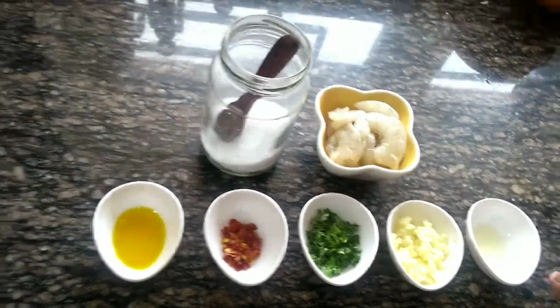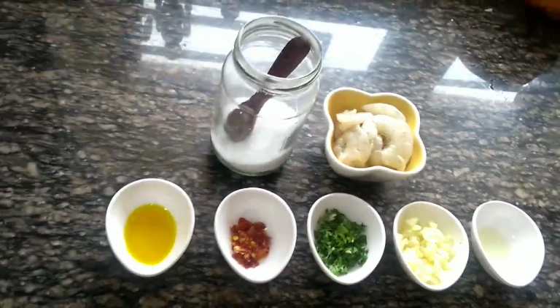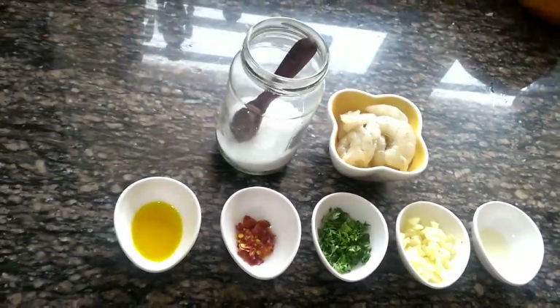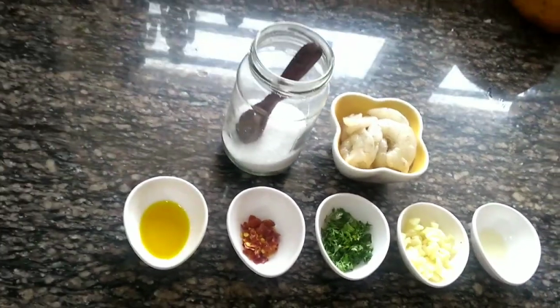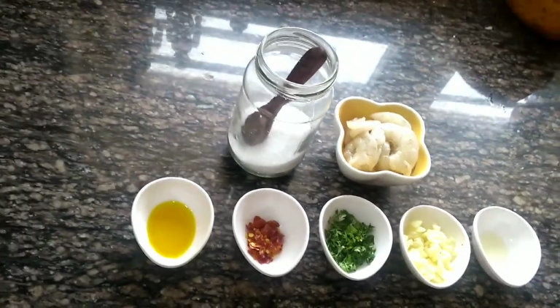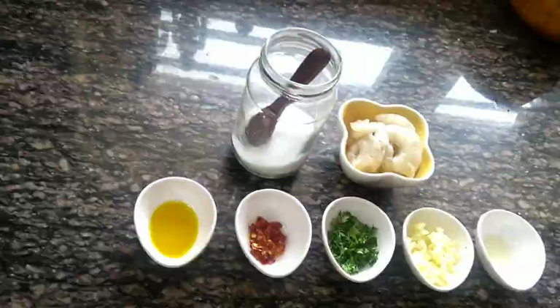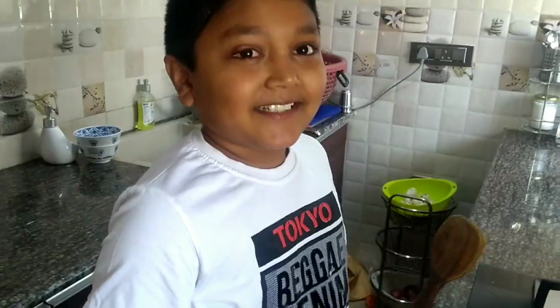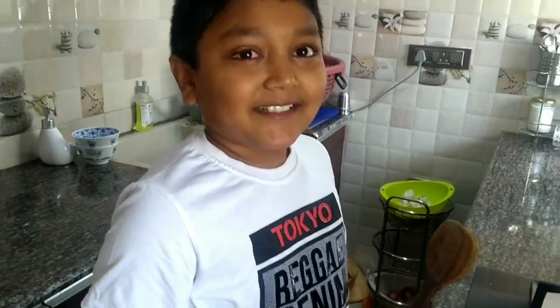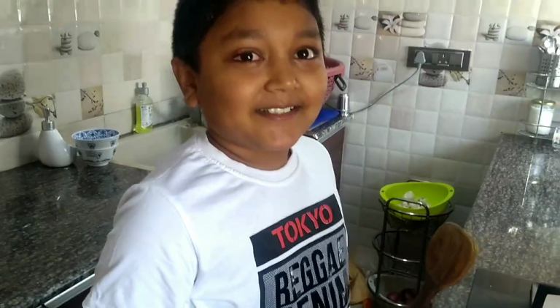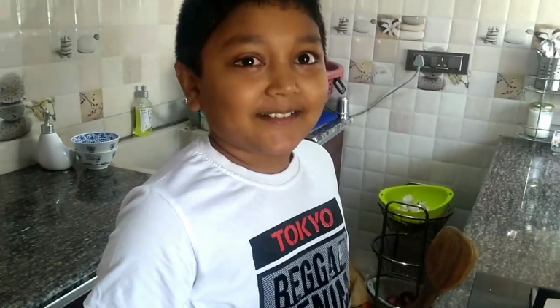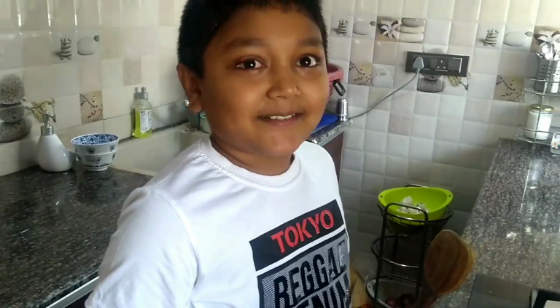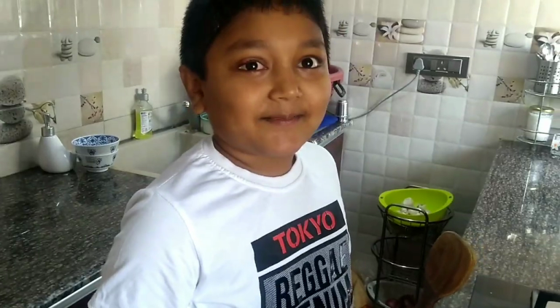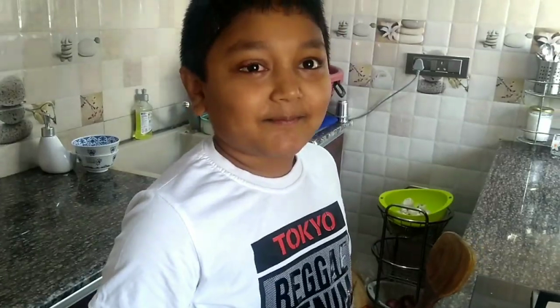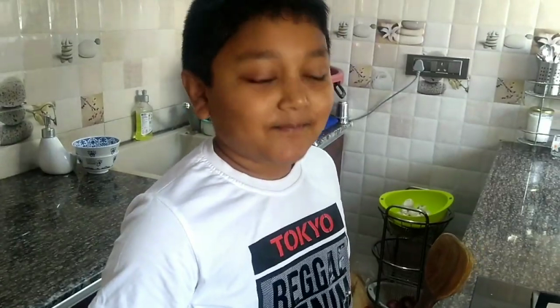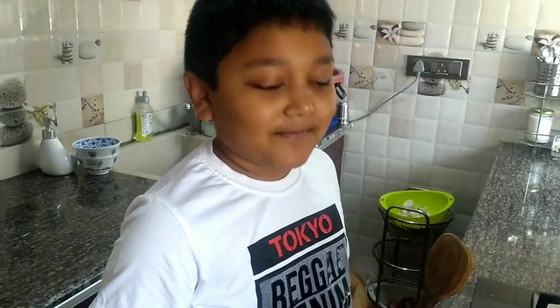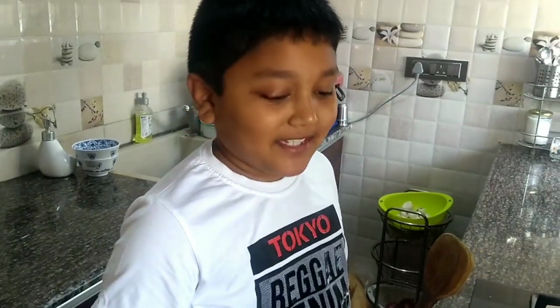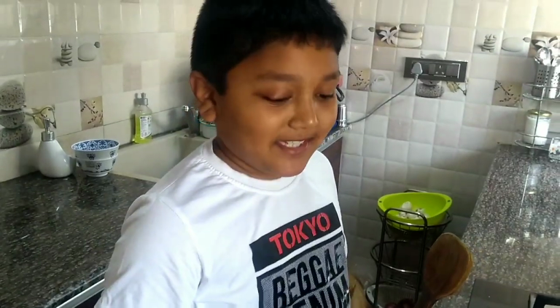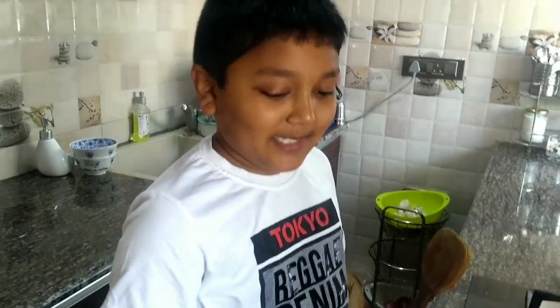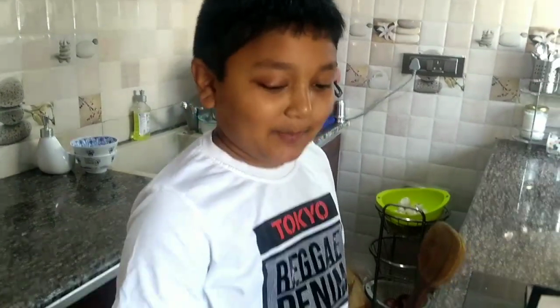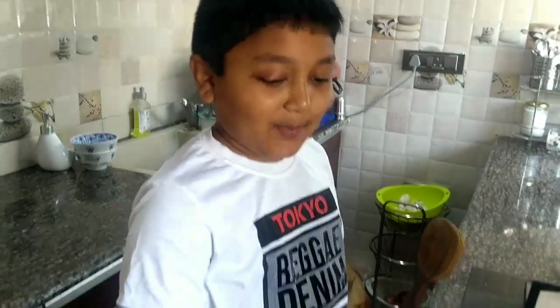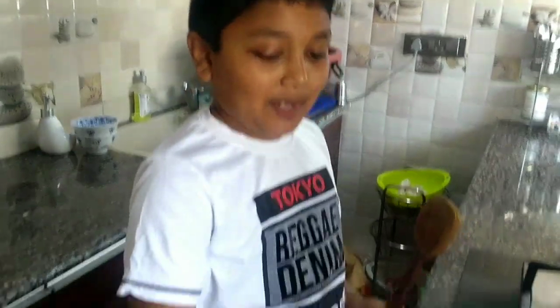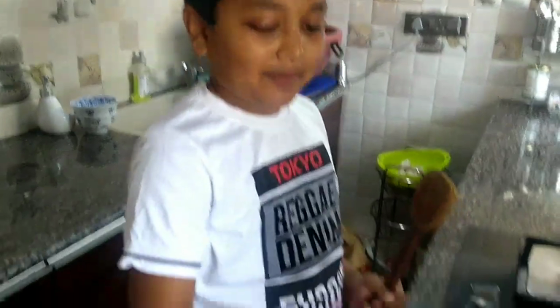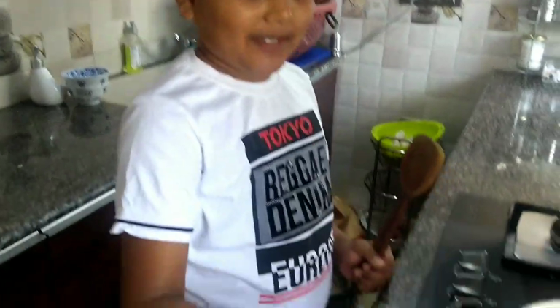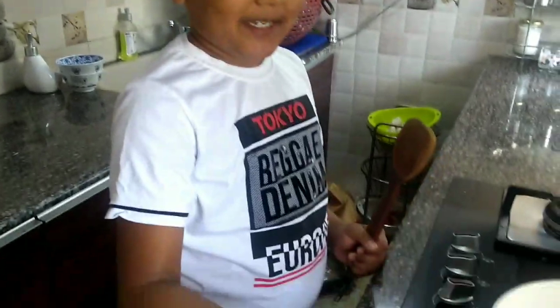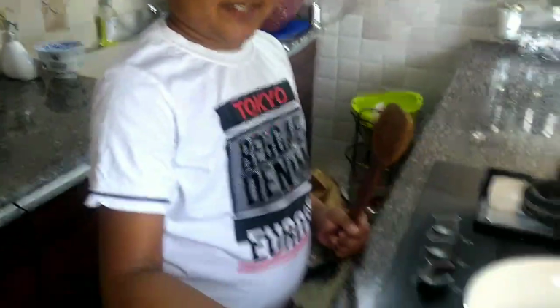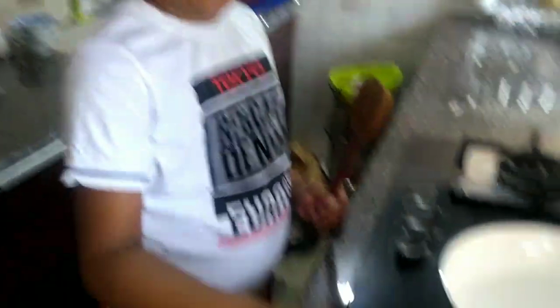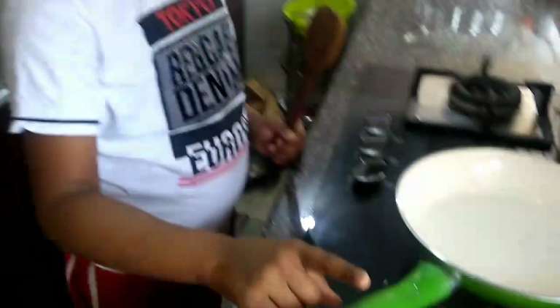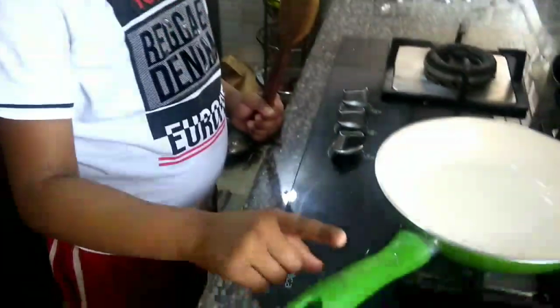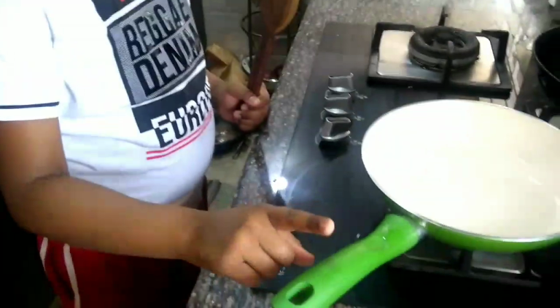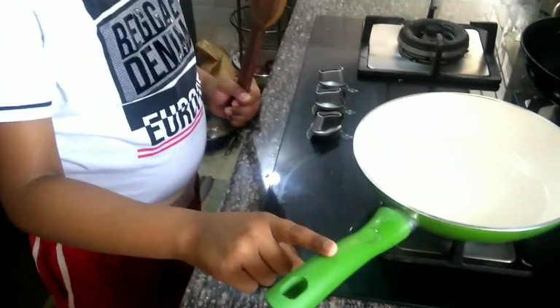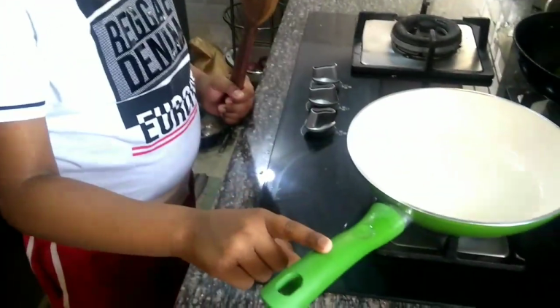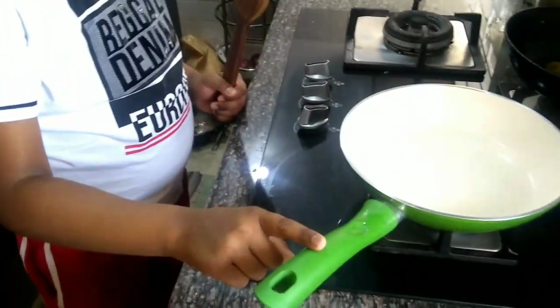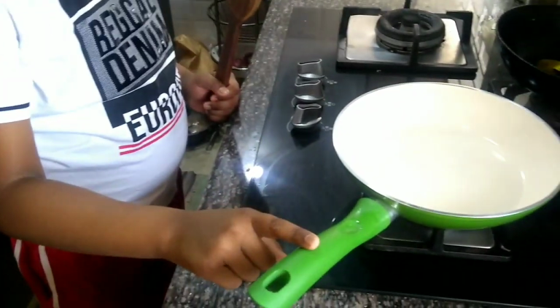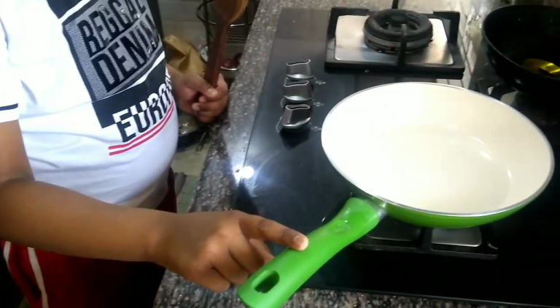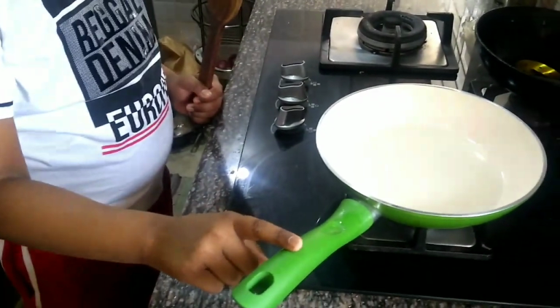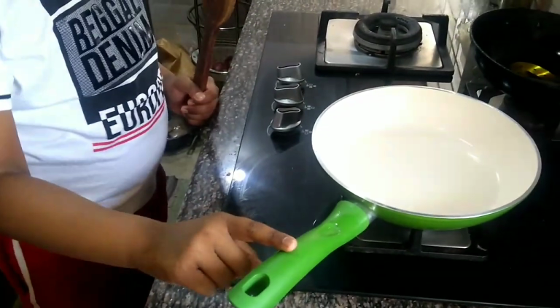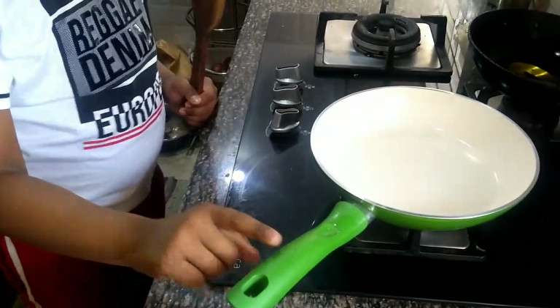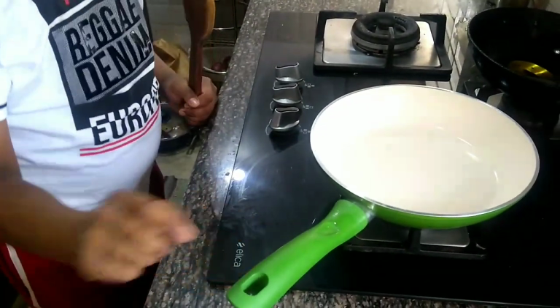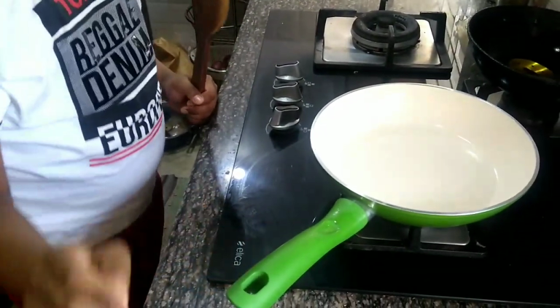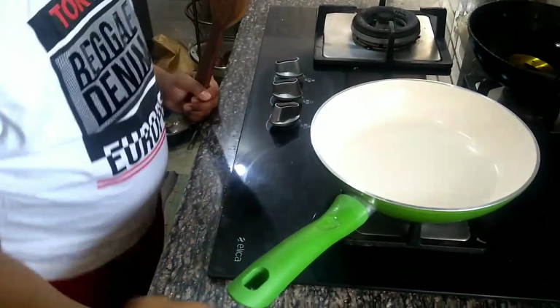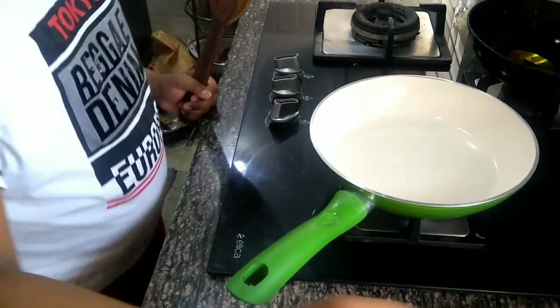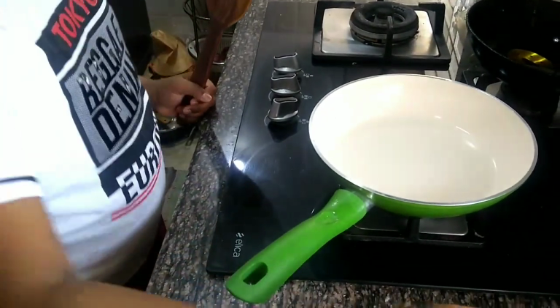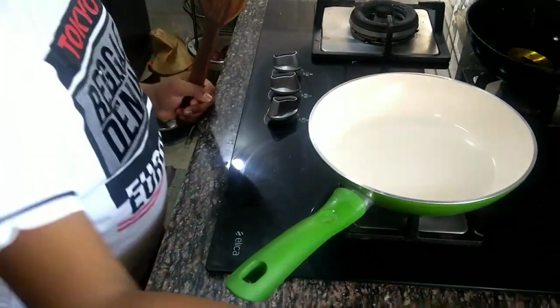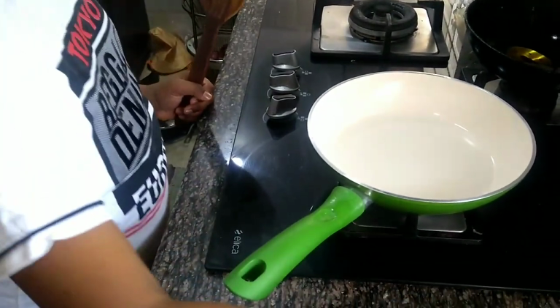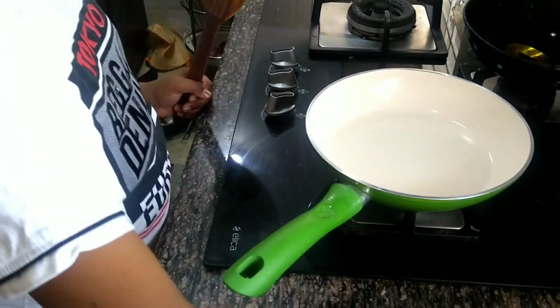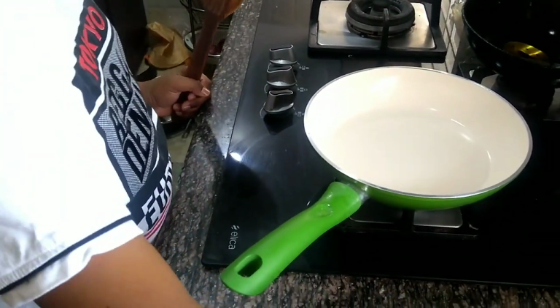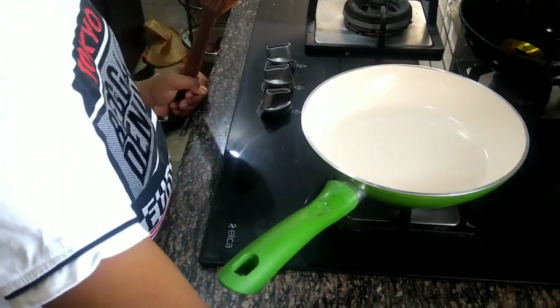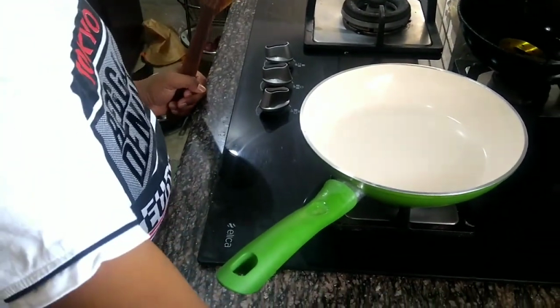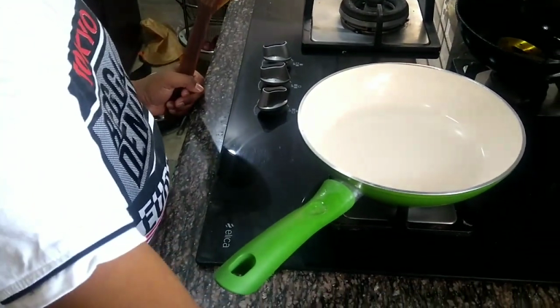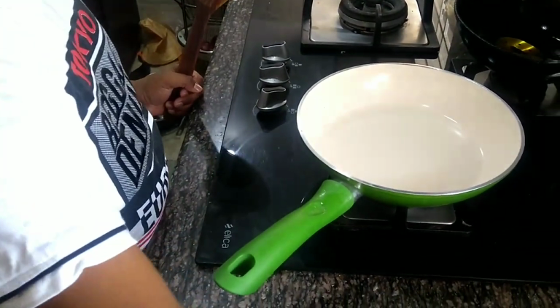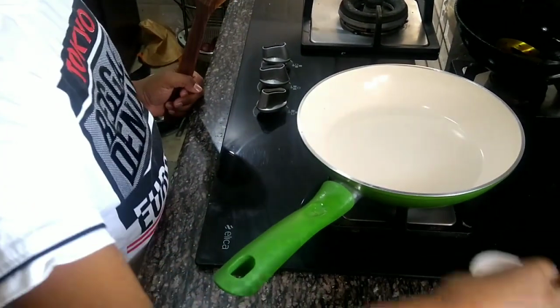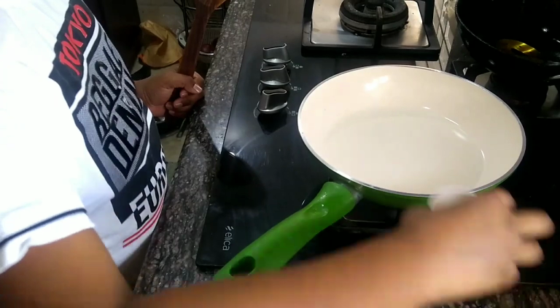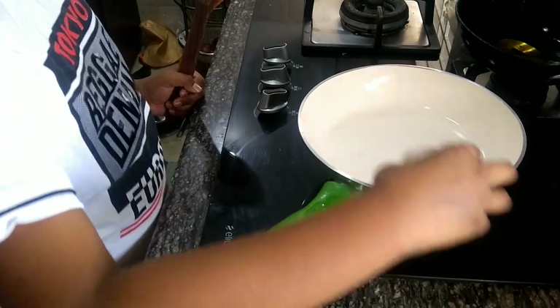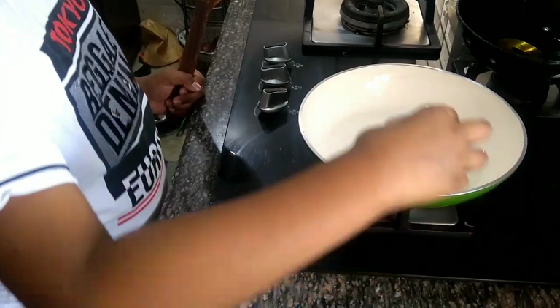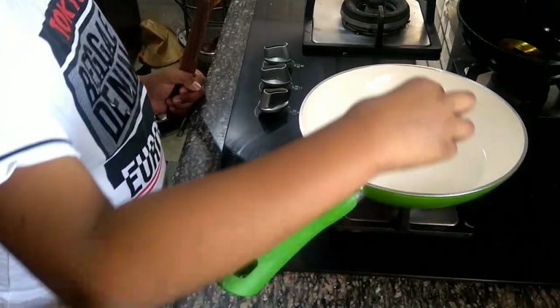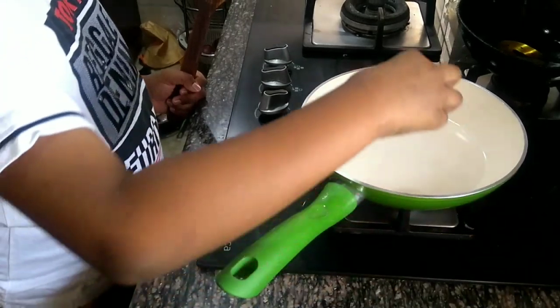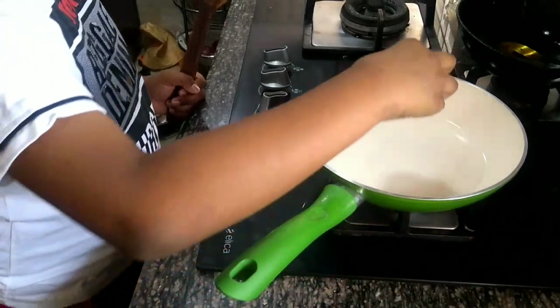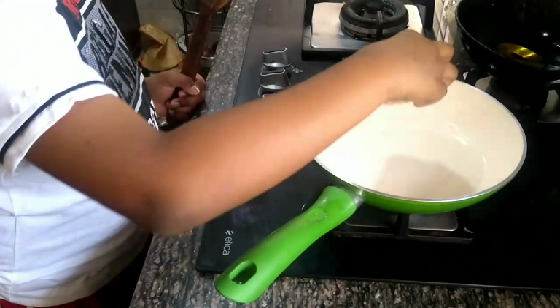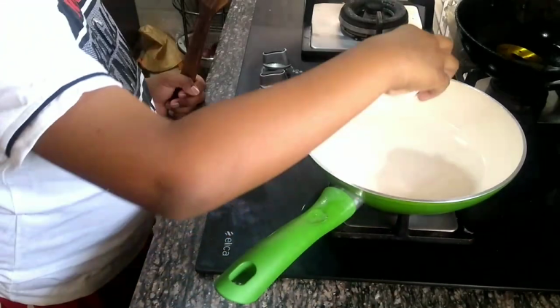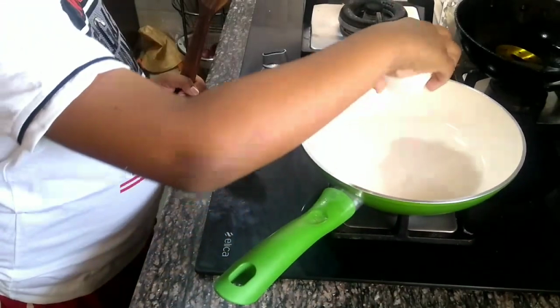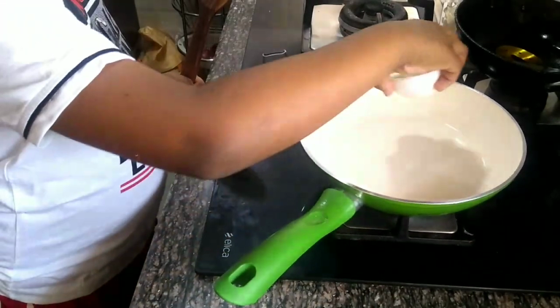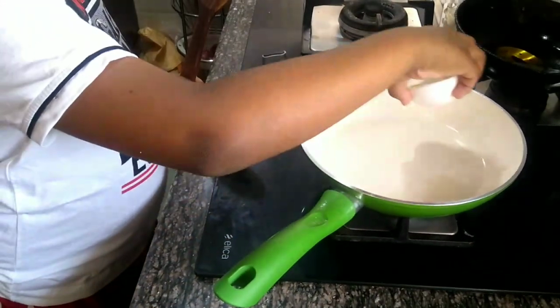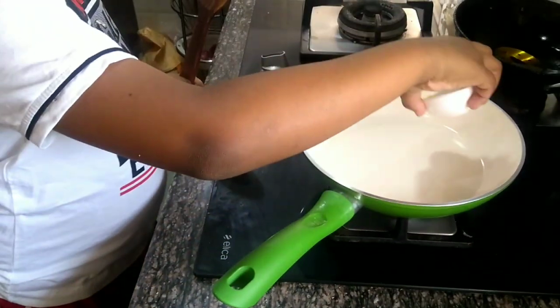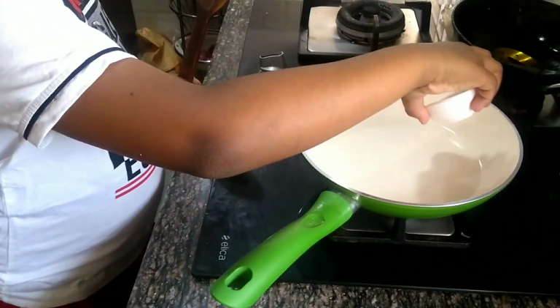What do we do now? We will add a pan and add the mustard oil.